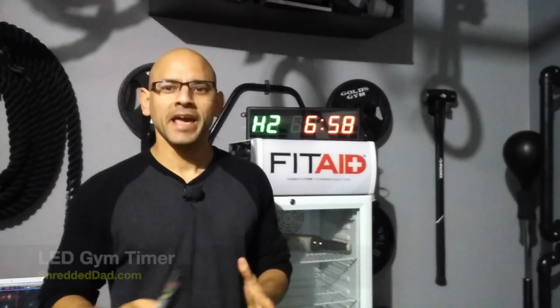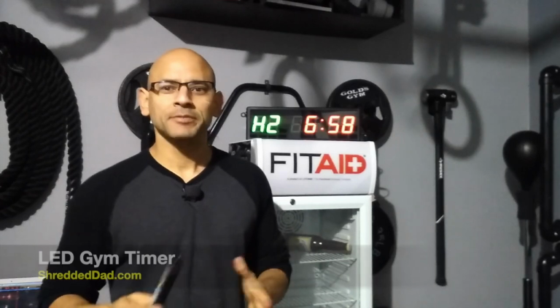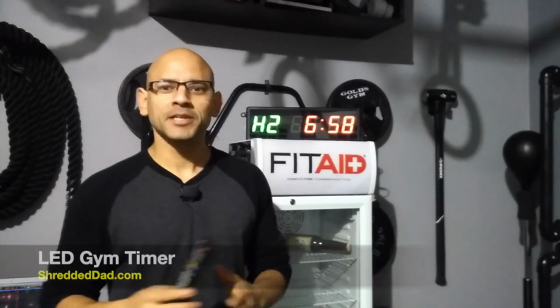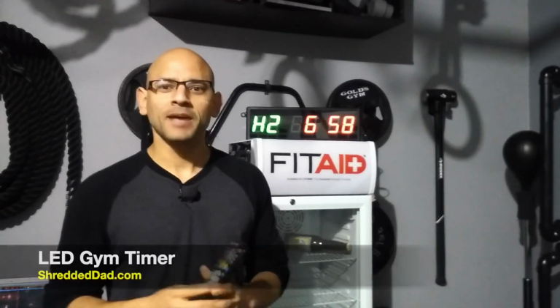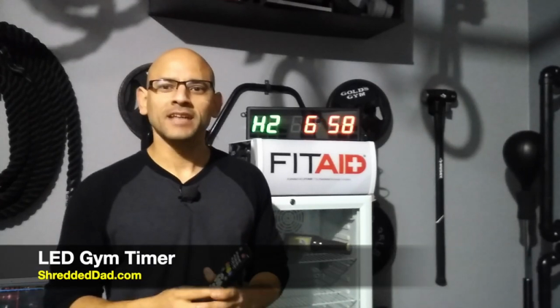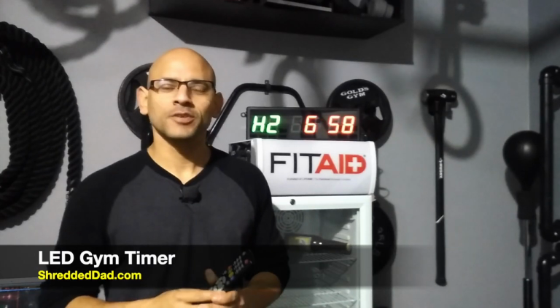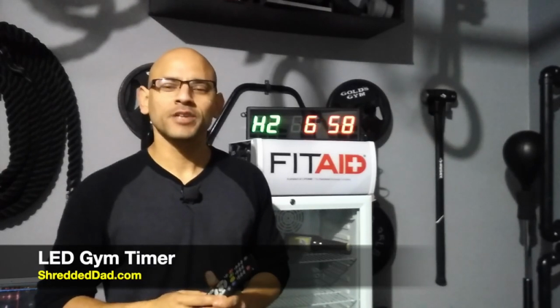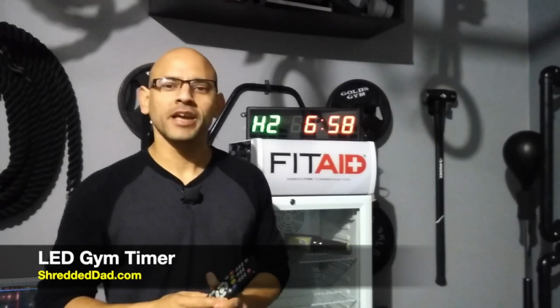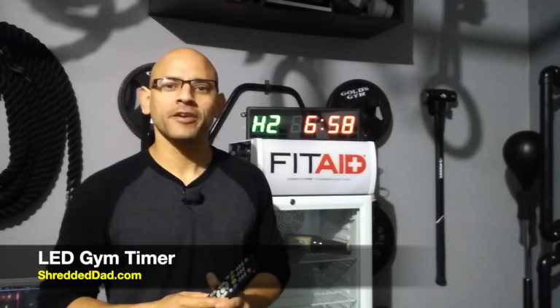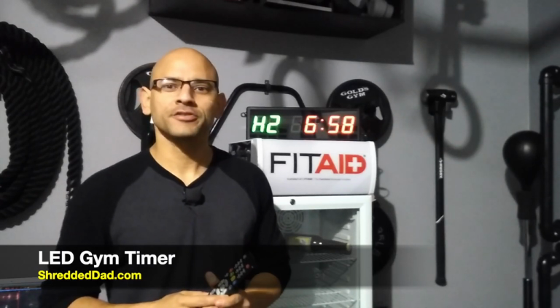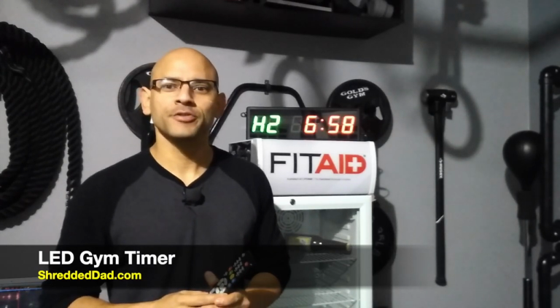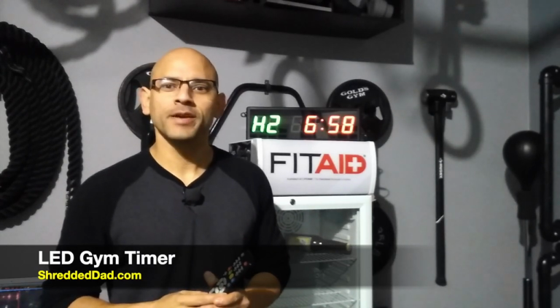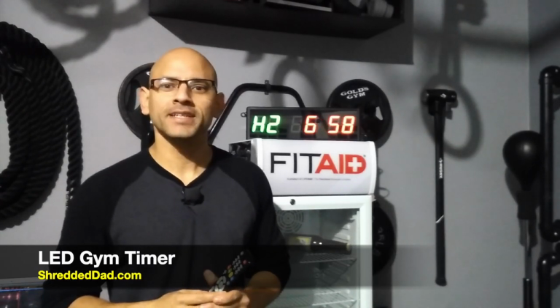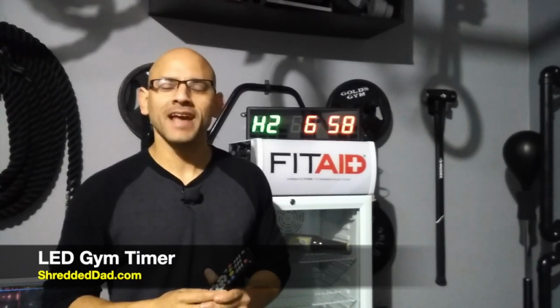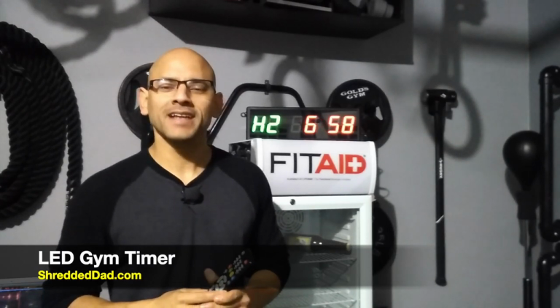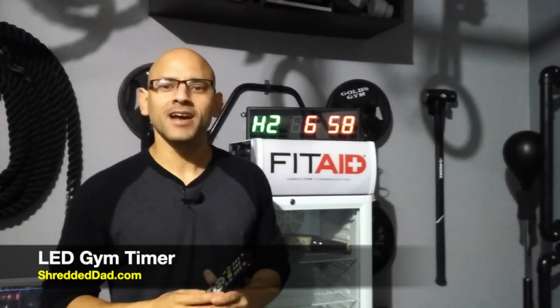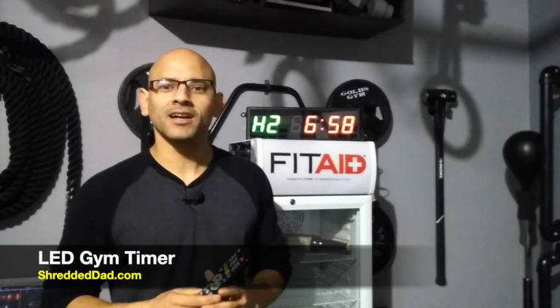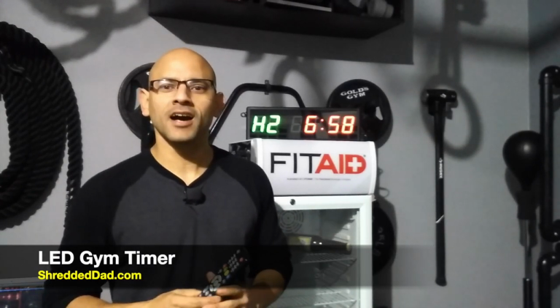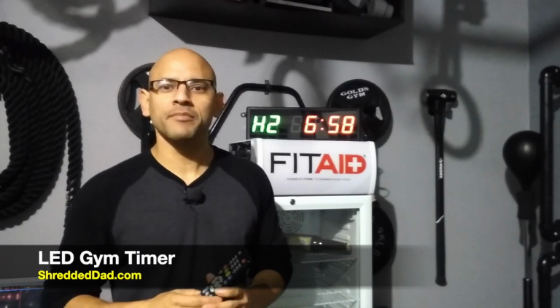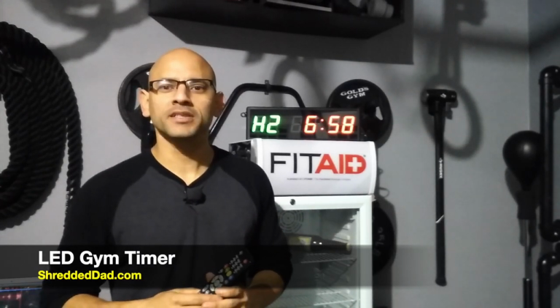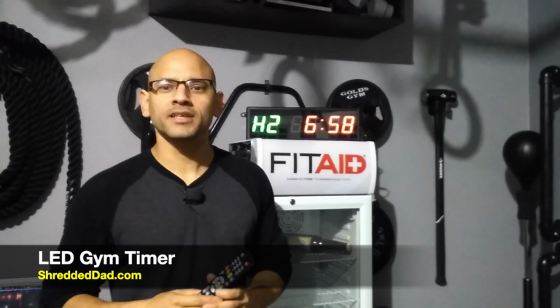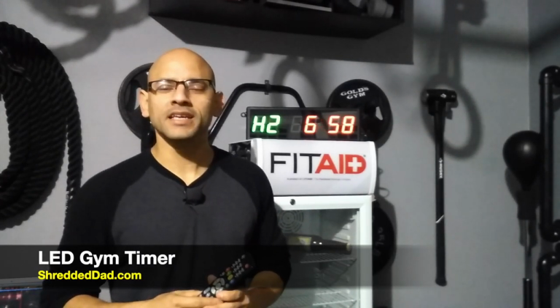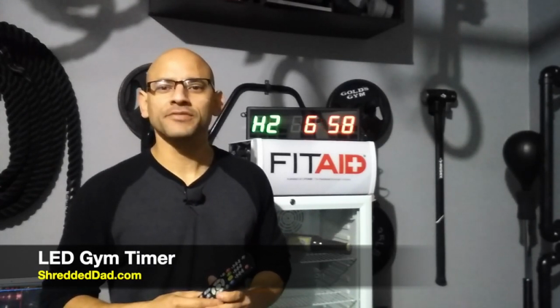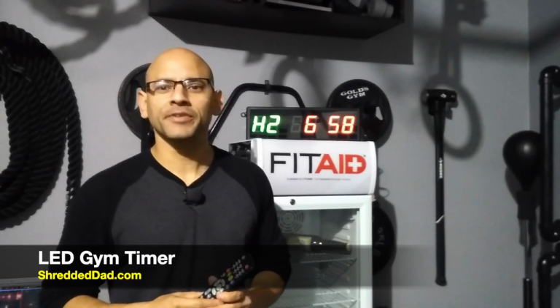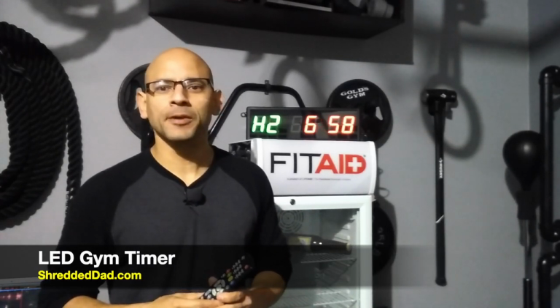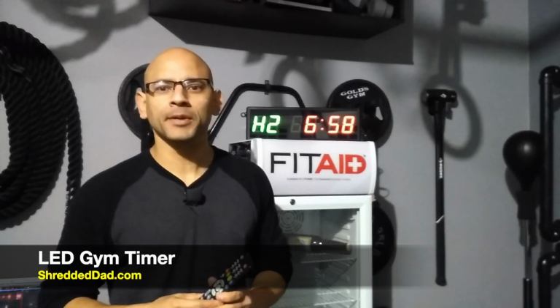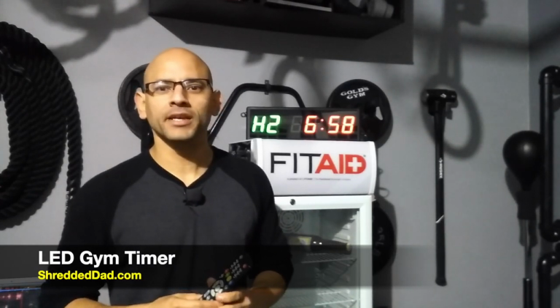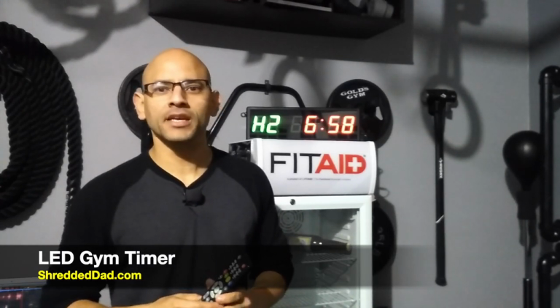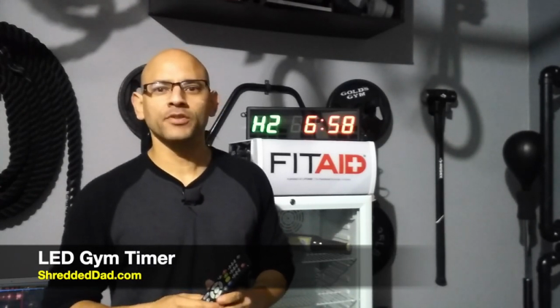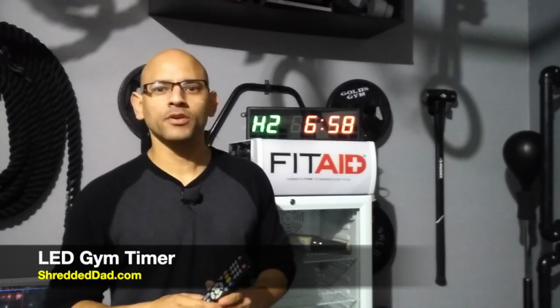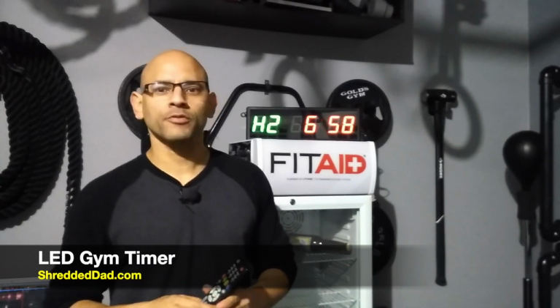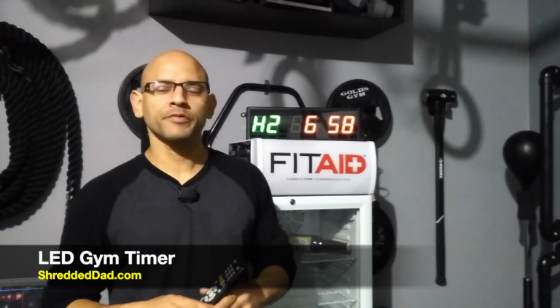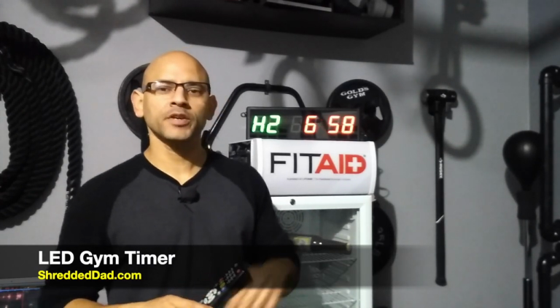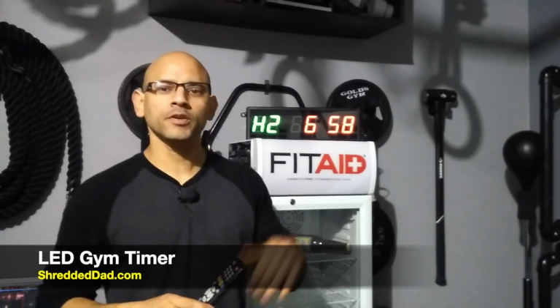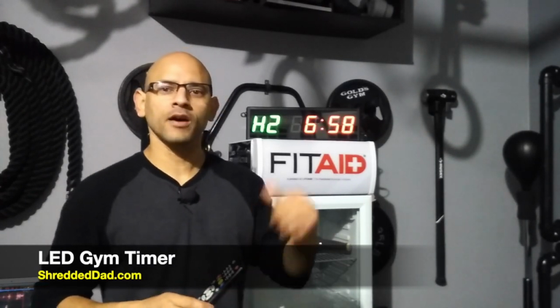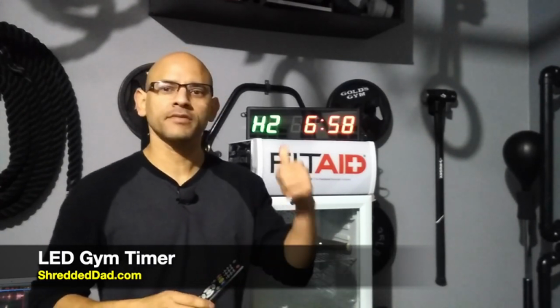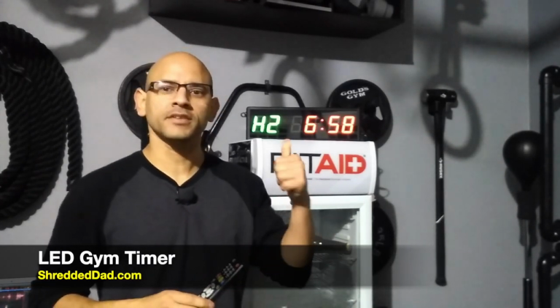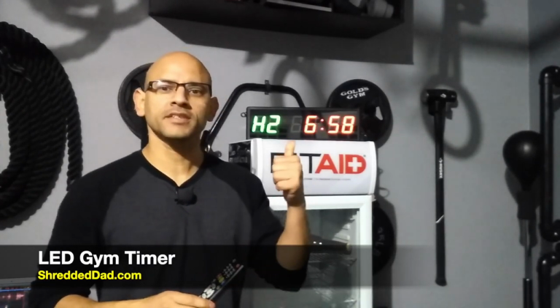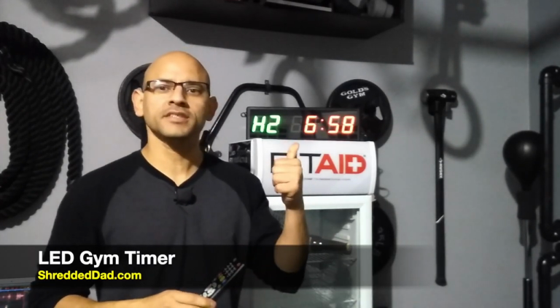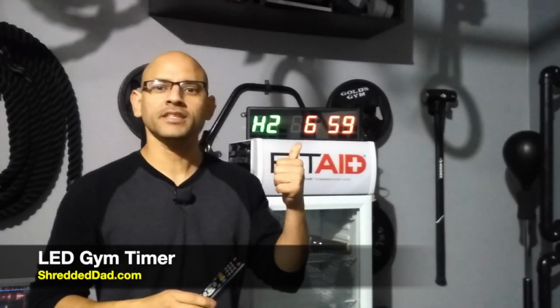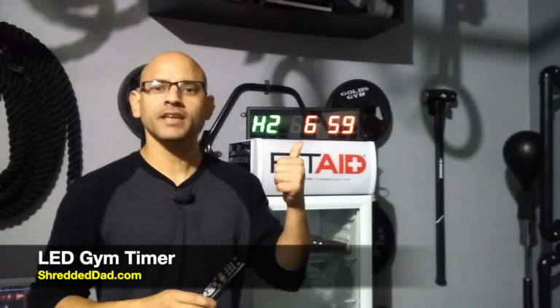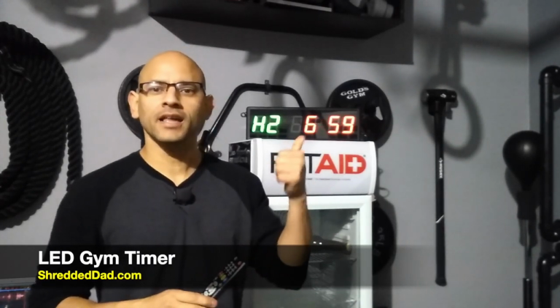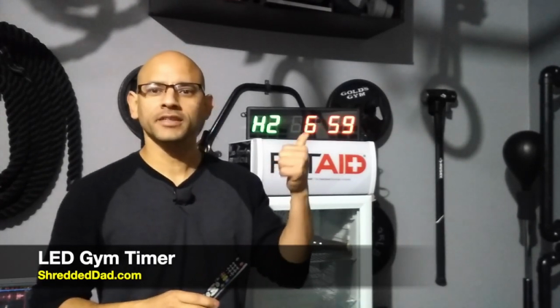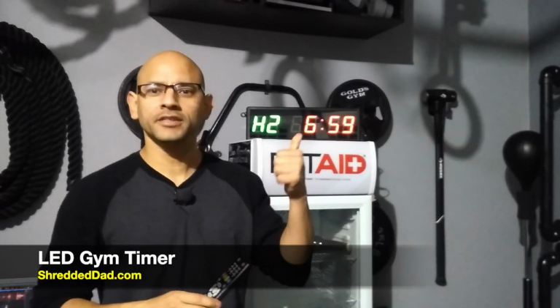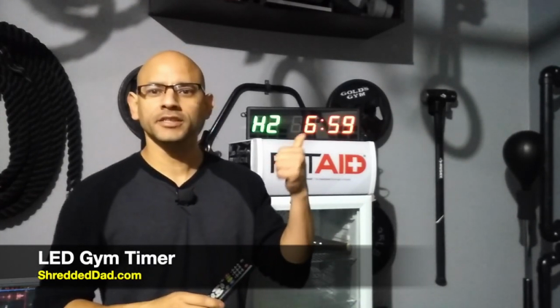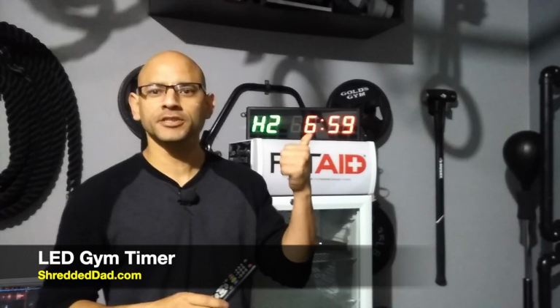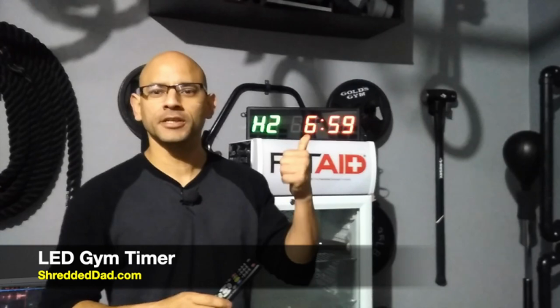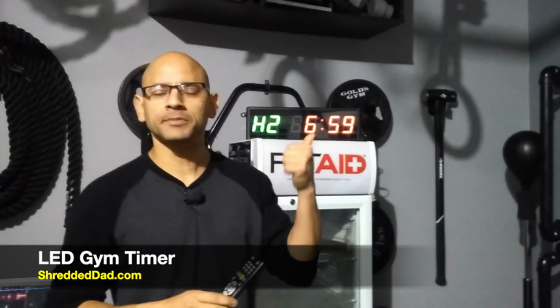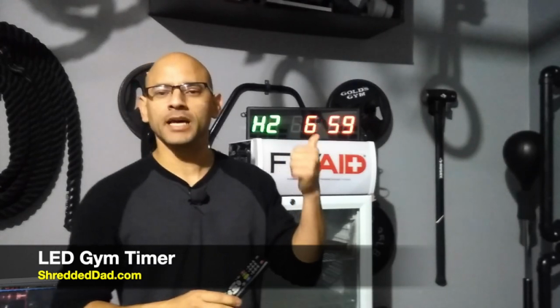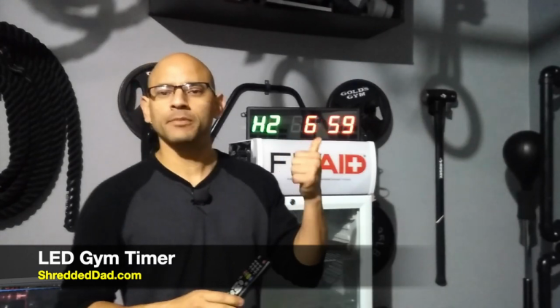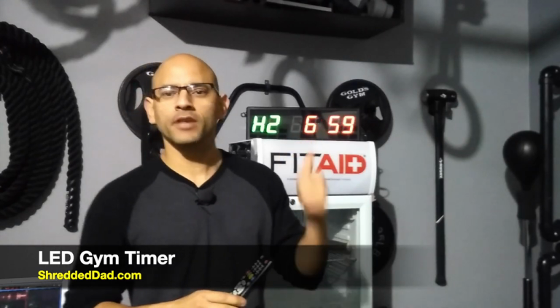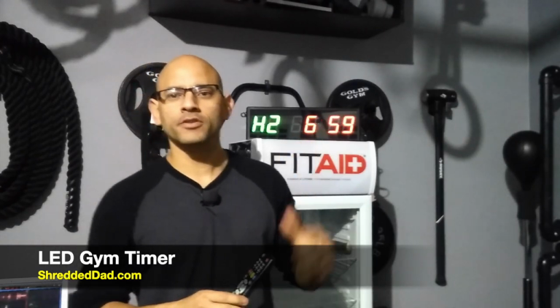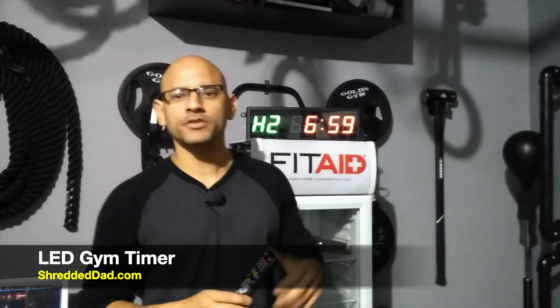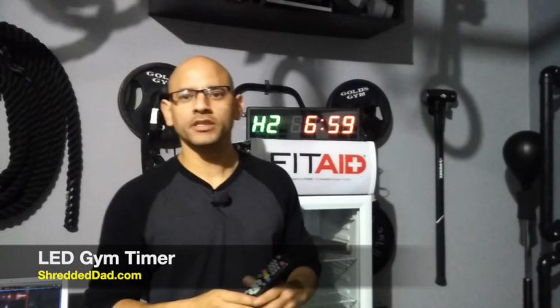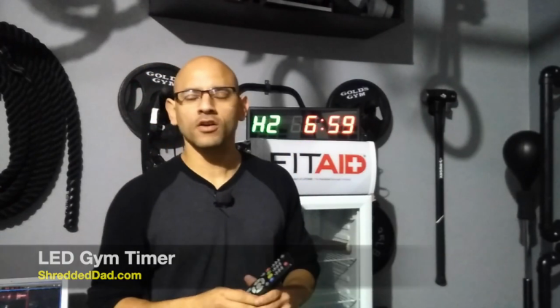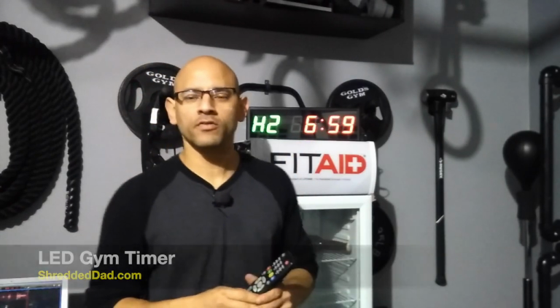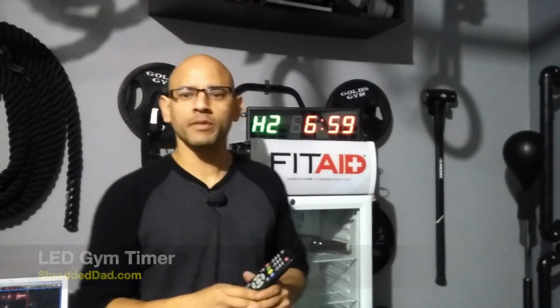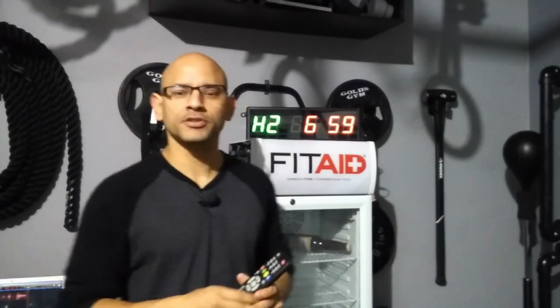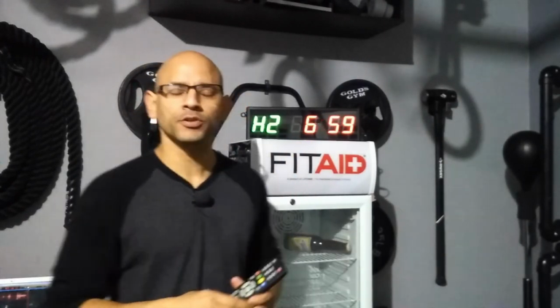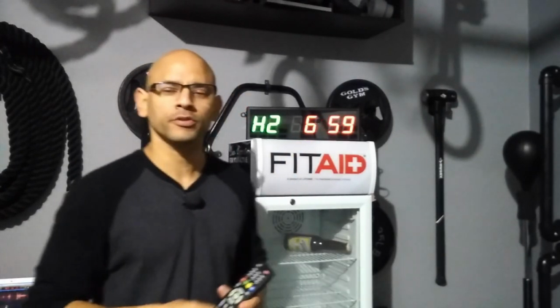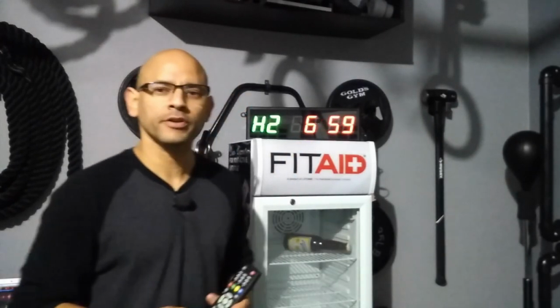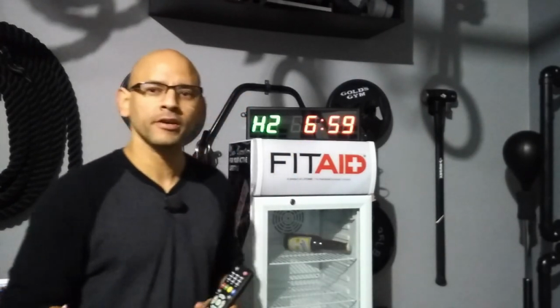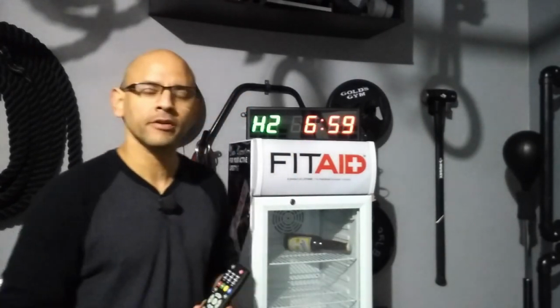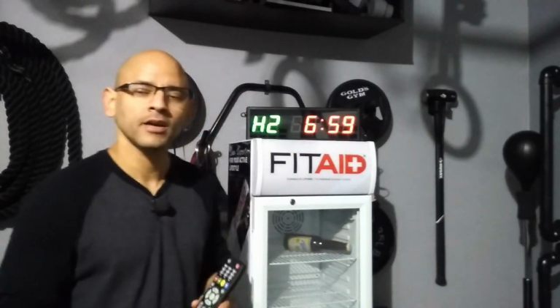Hey, what's up guys? Jose here at ShreddedDad.com. In today's video, I'm going to give you a review of the CC LED gym timer that you see over my shoulder here.